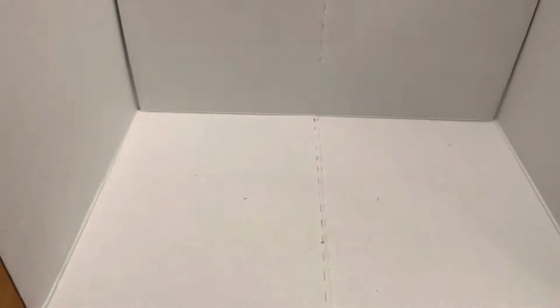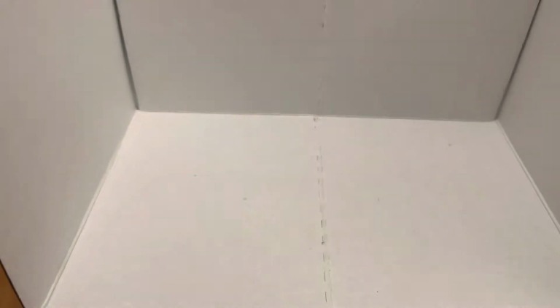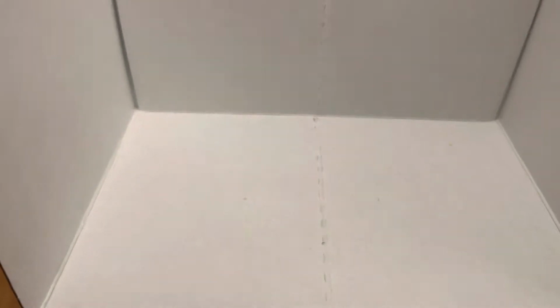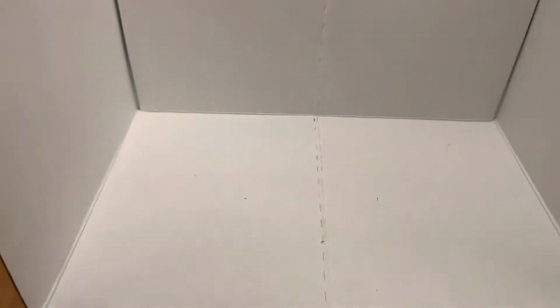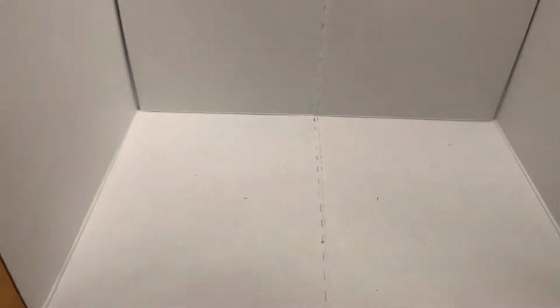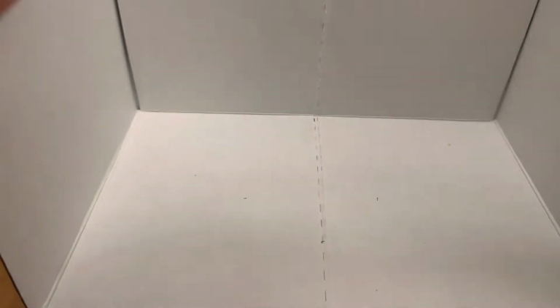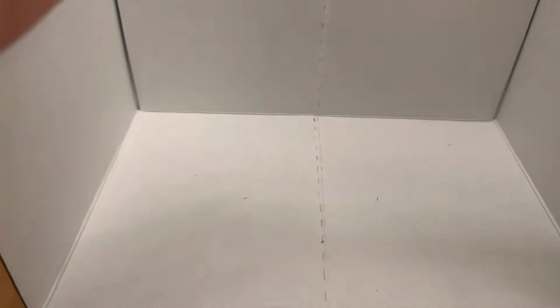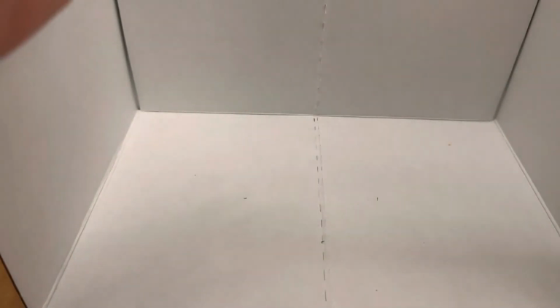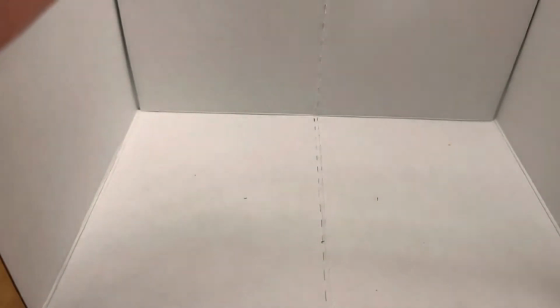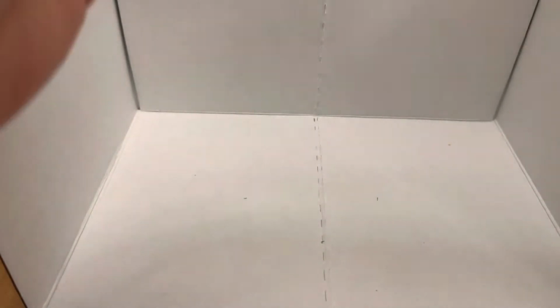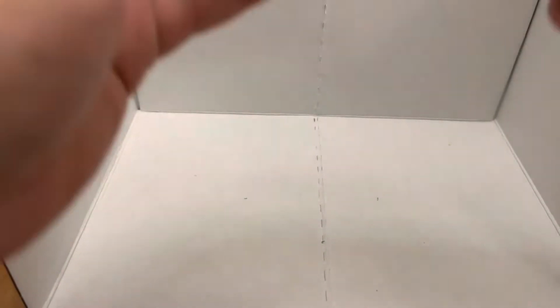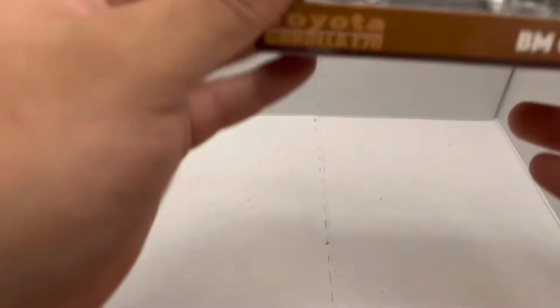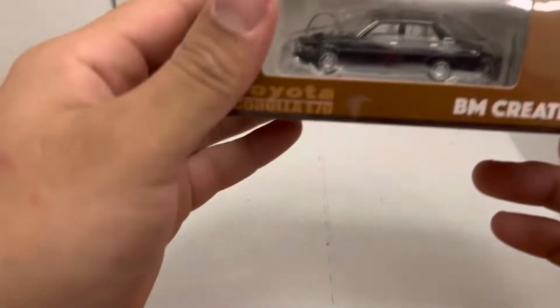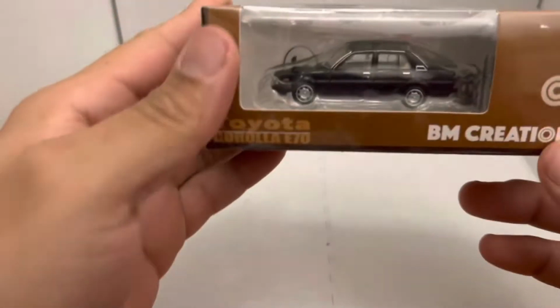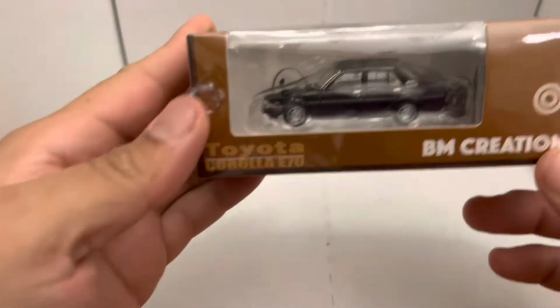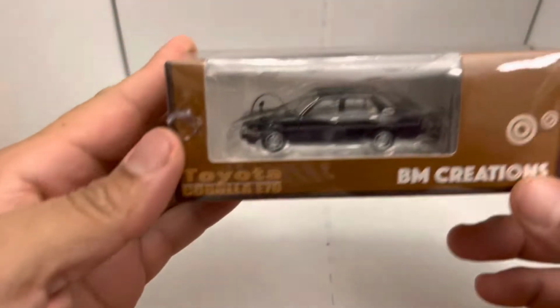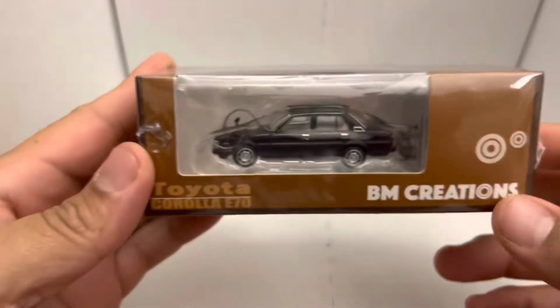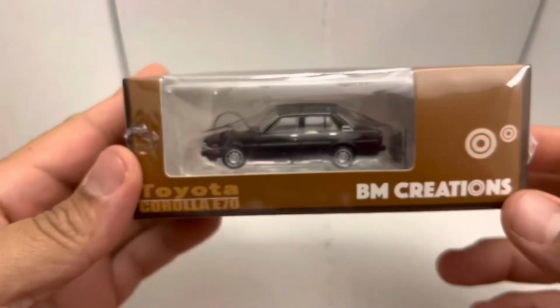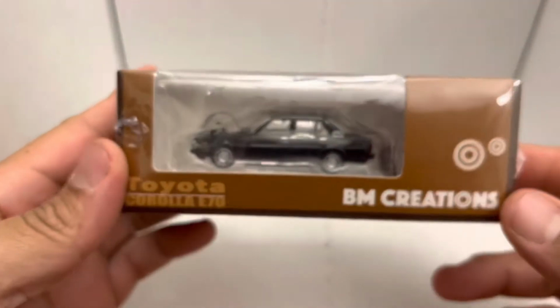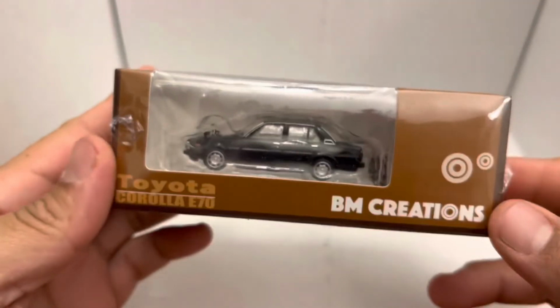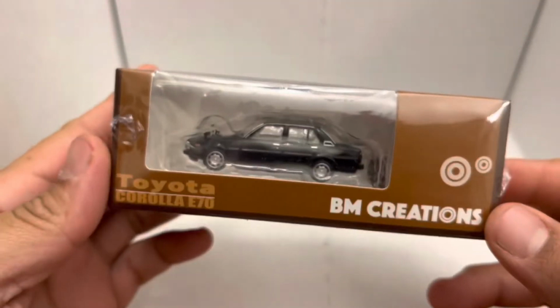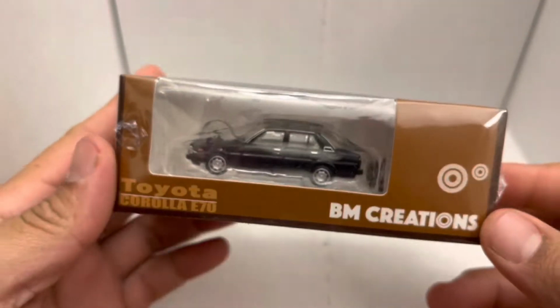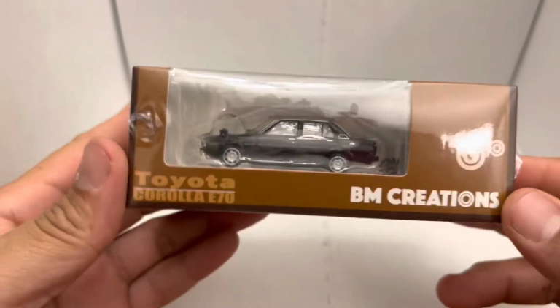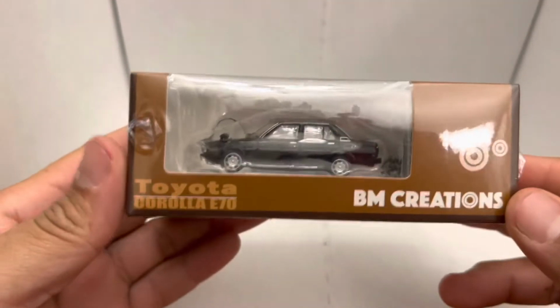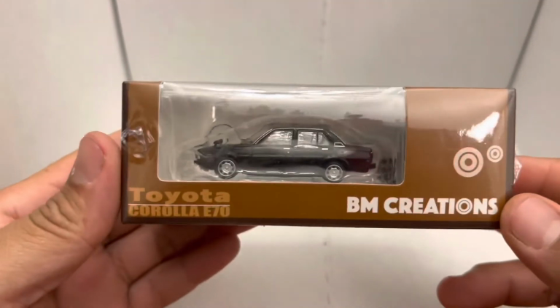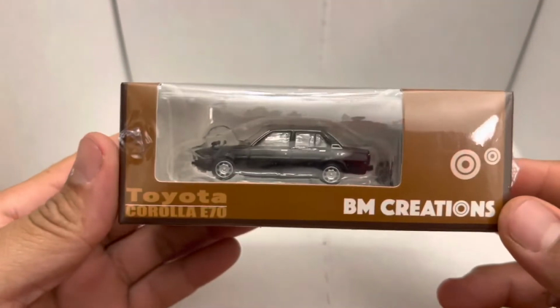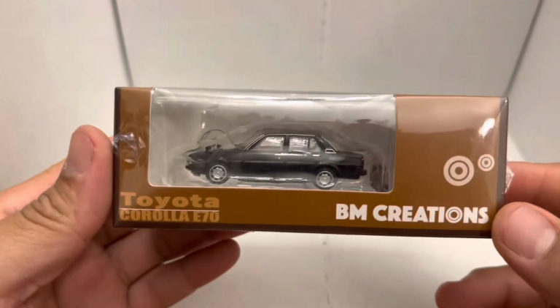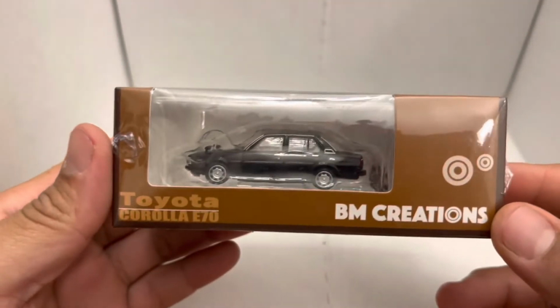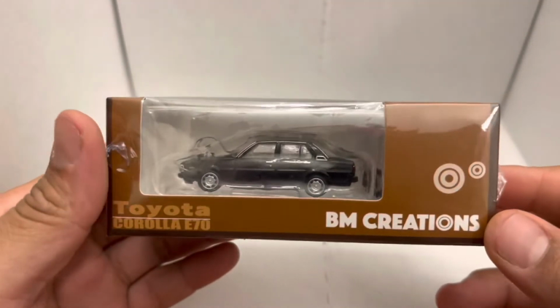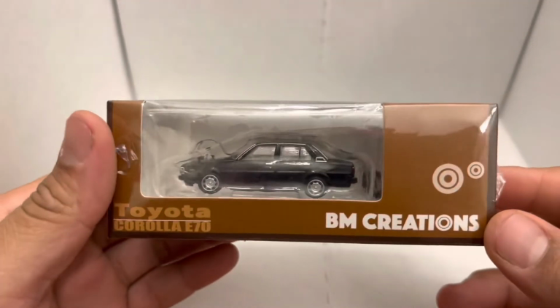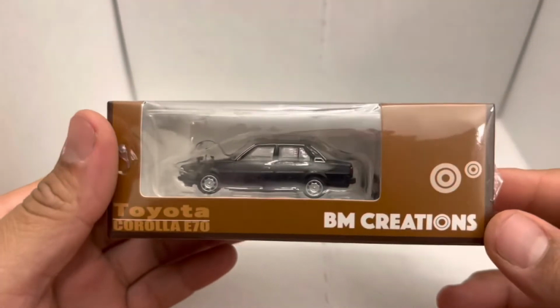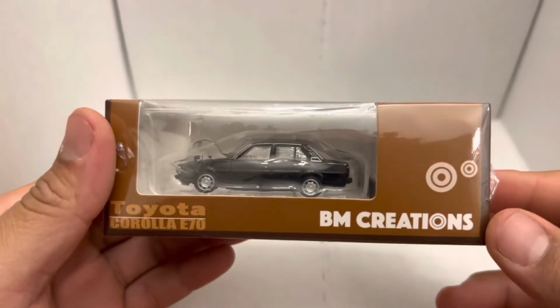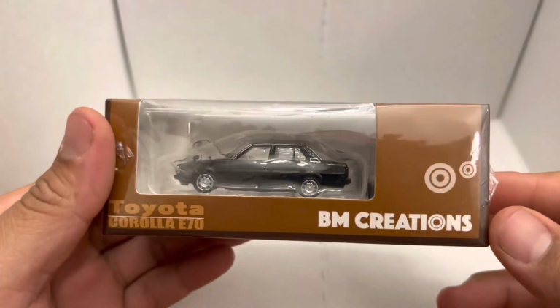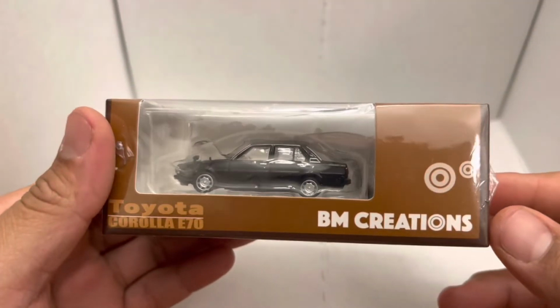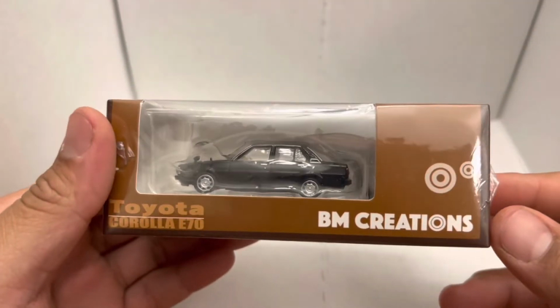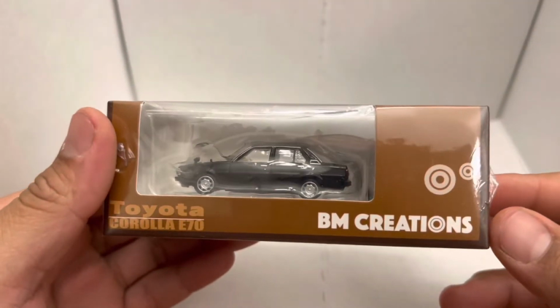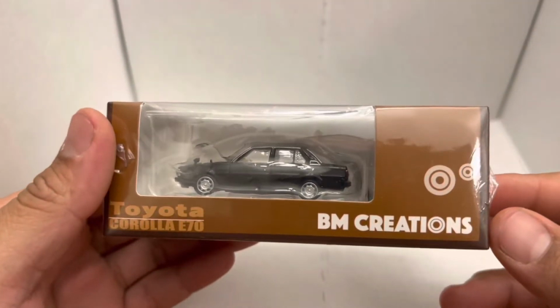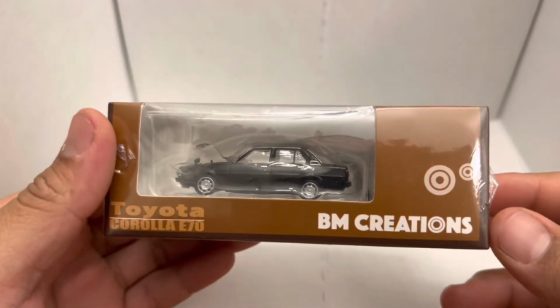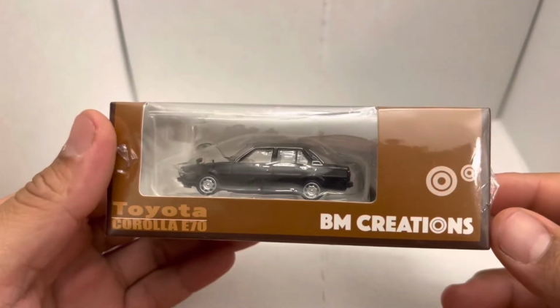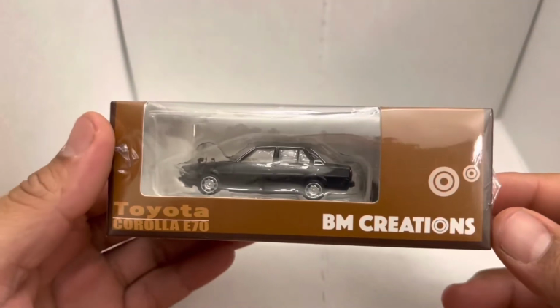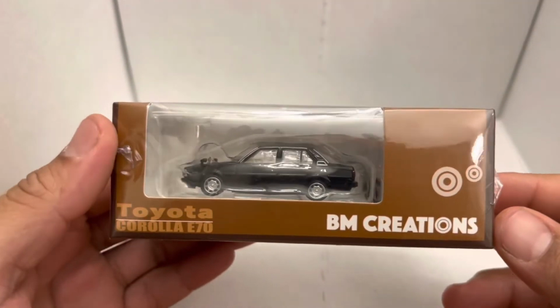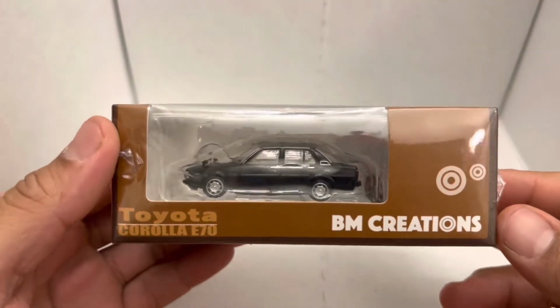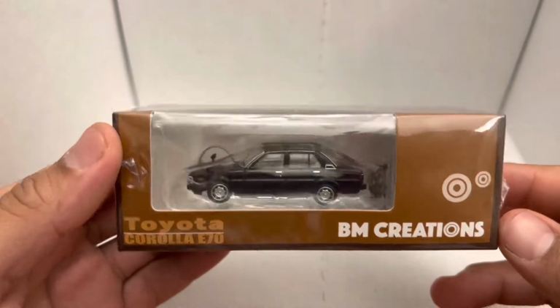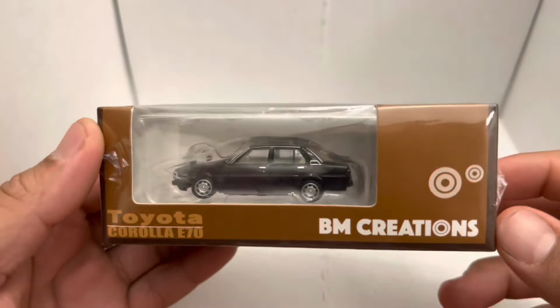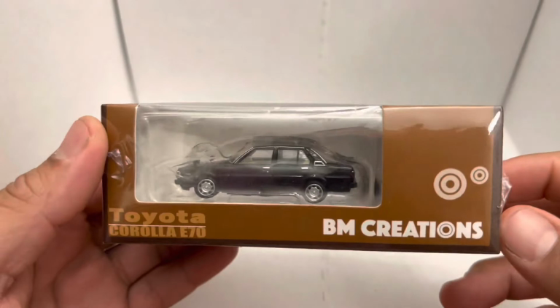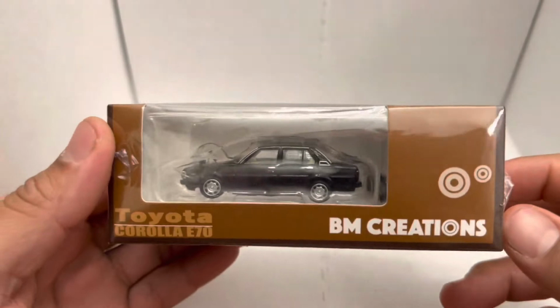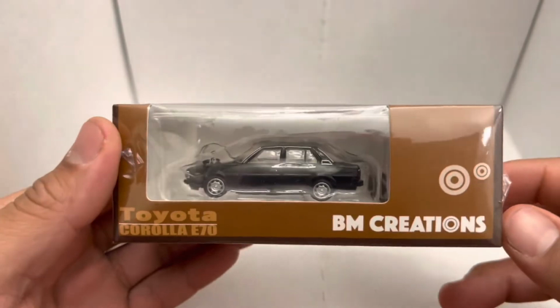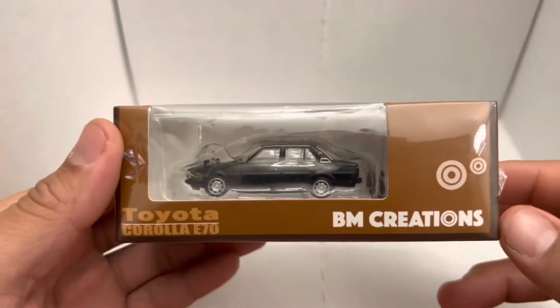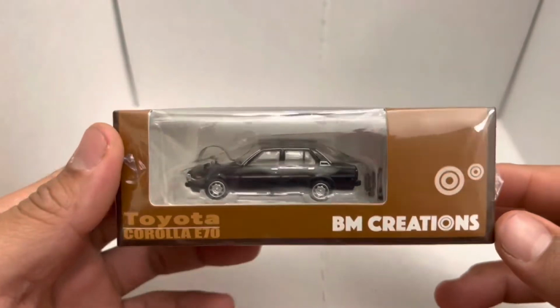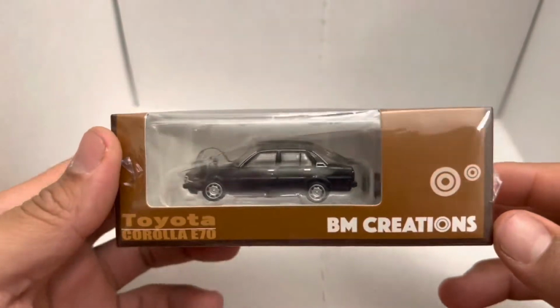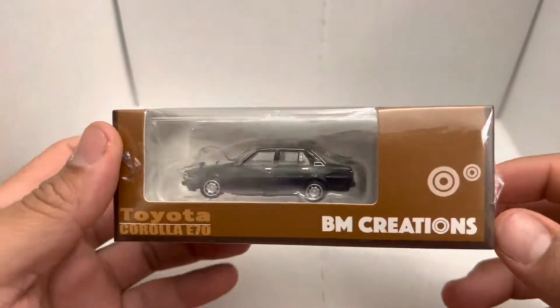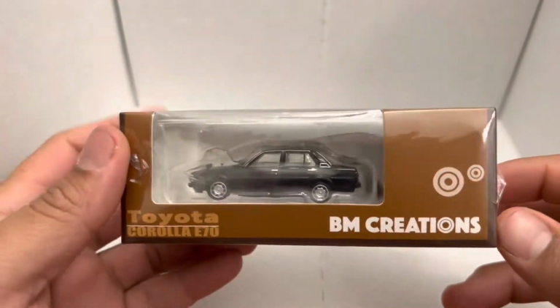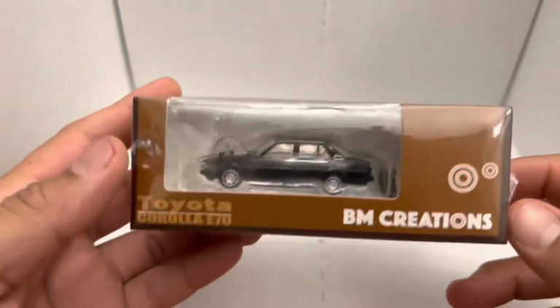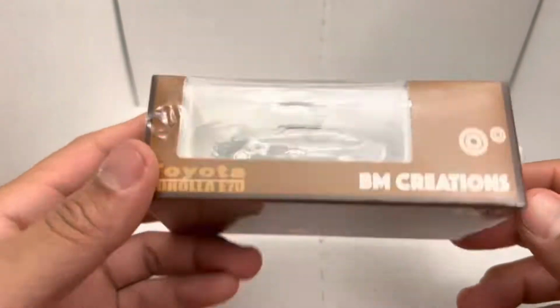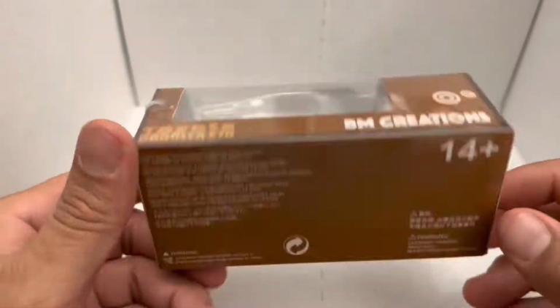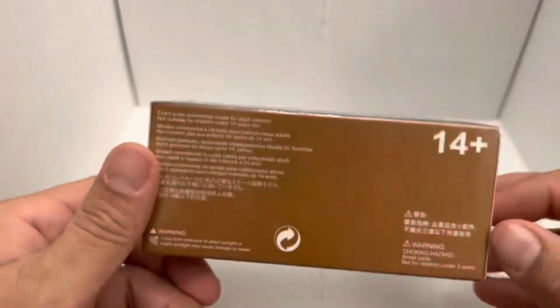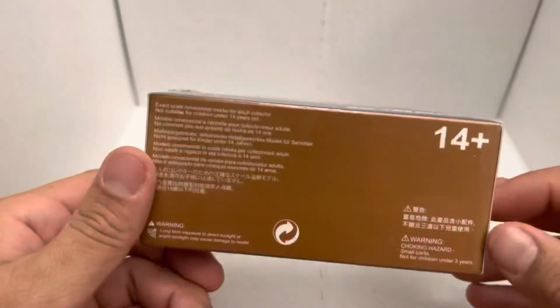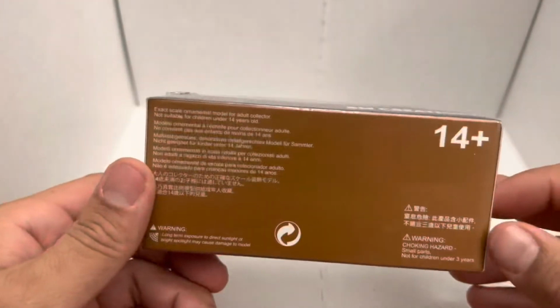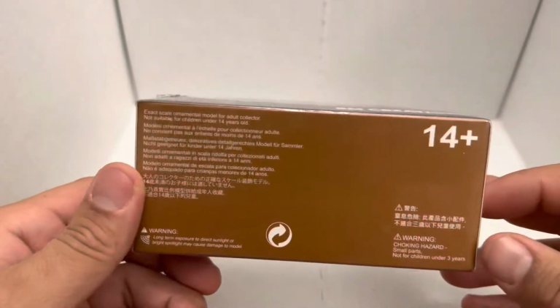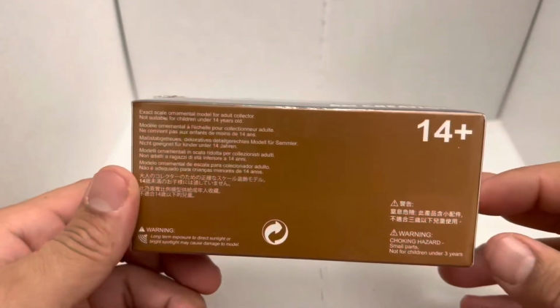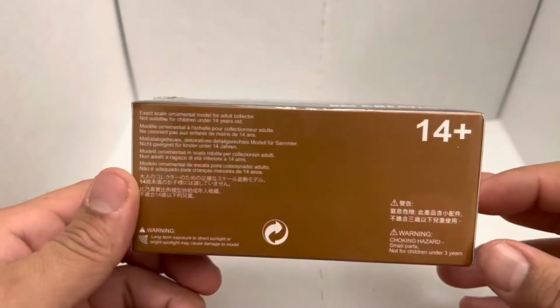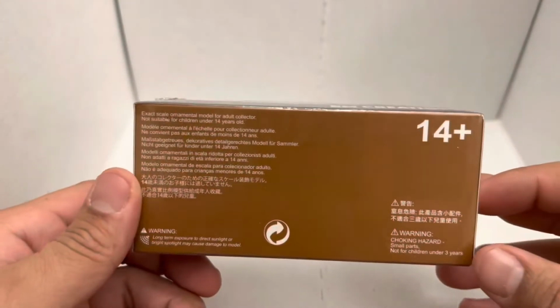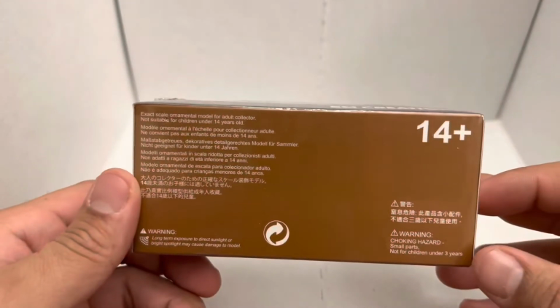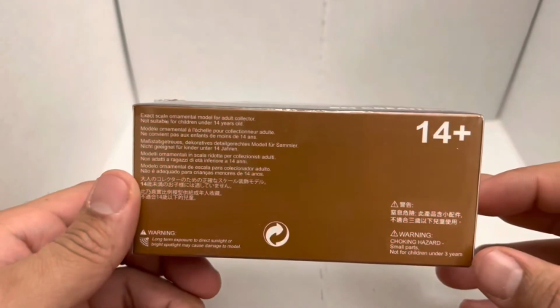What up, what up y'all? Today we got a BM Creations Toyota Corolla E70.